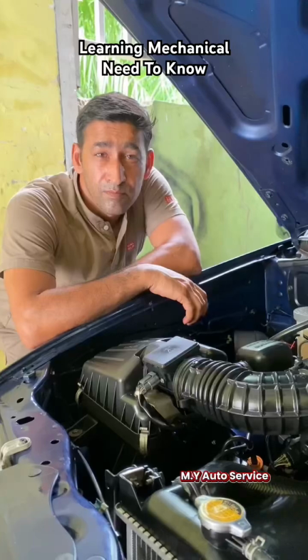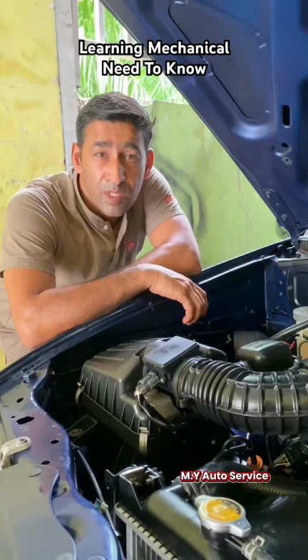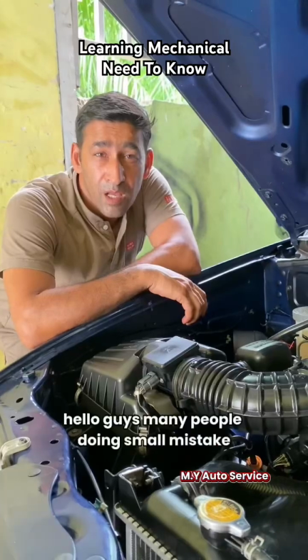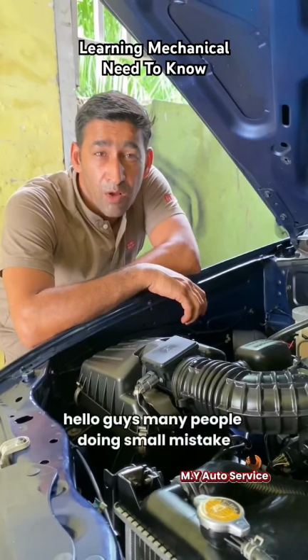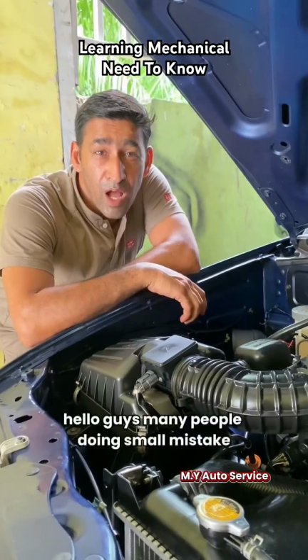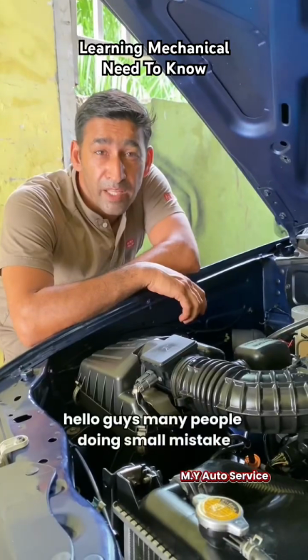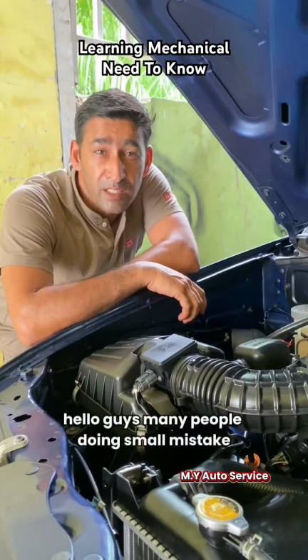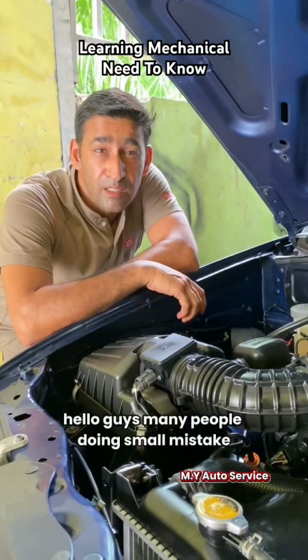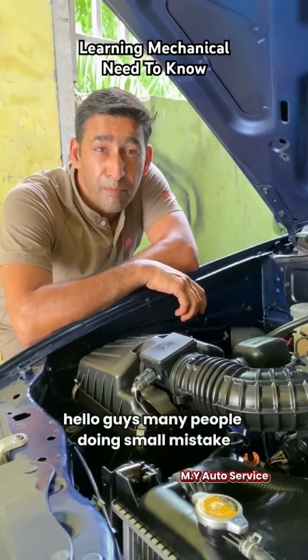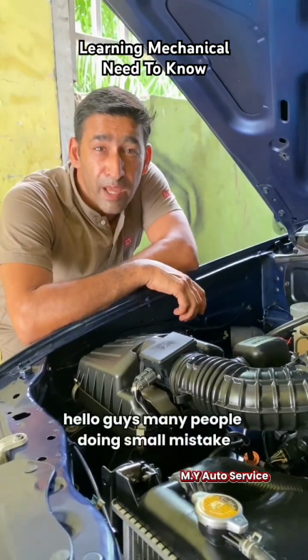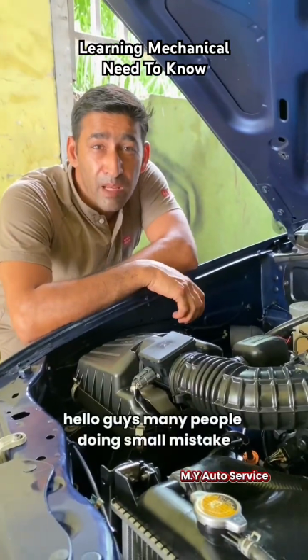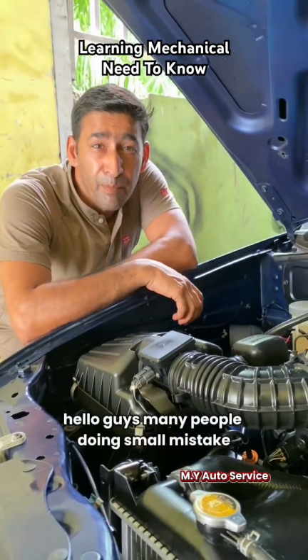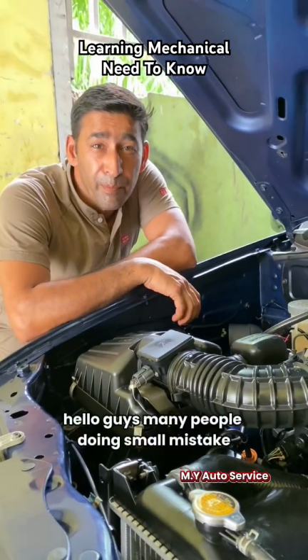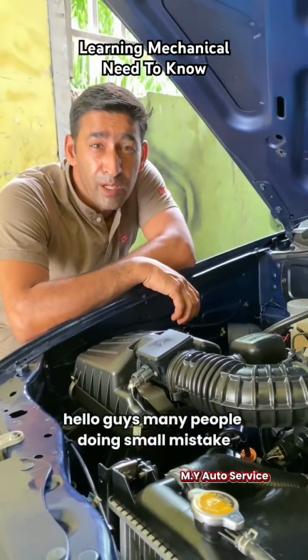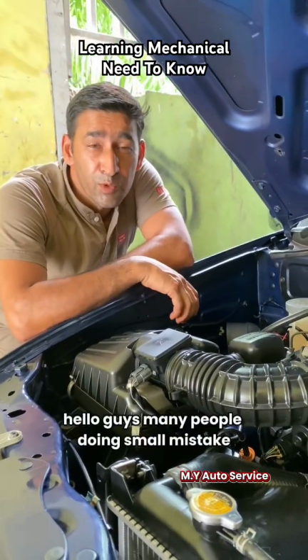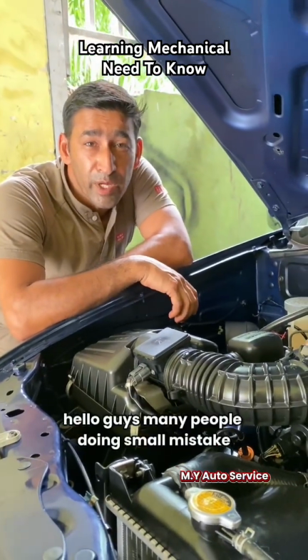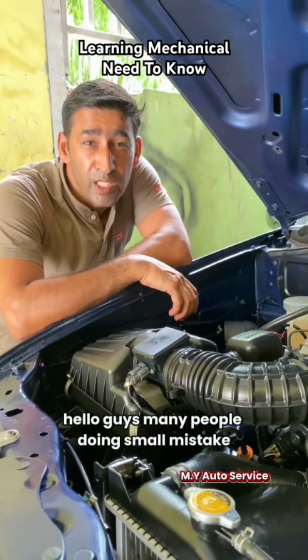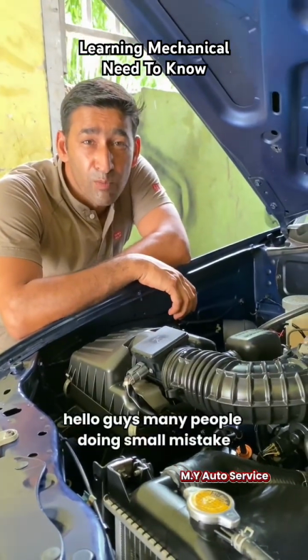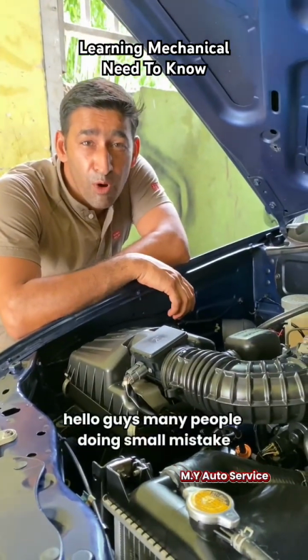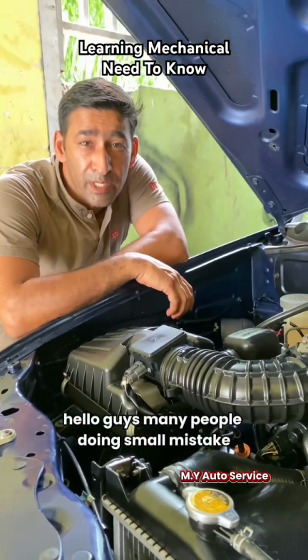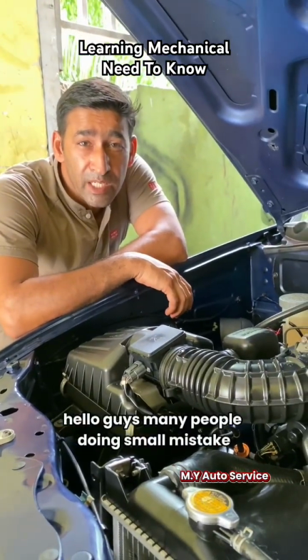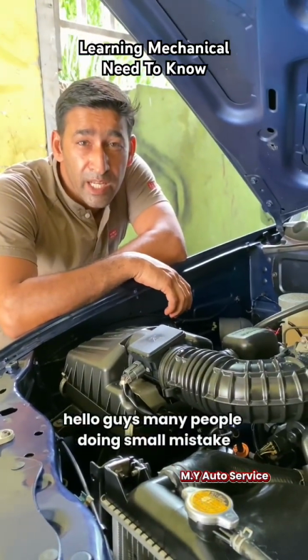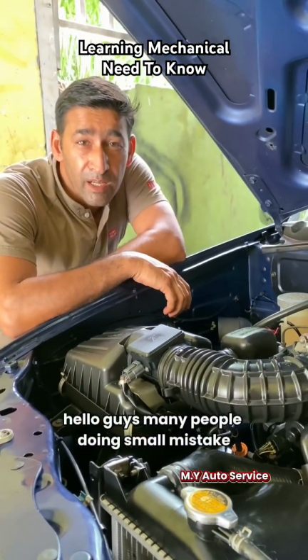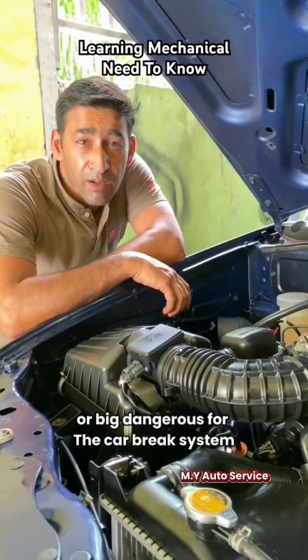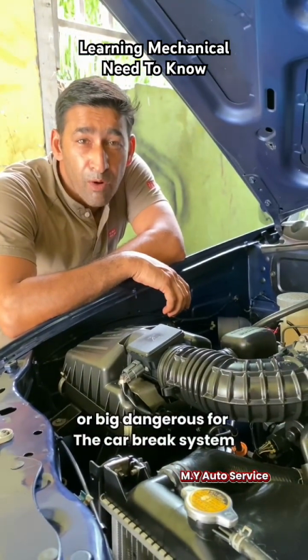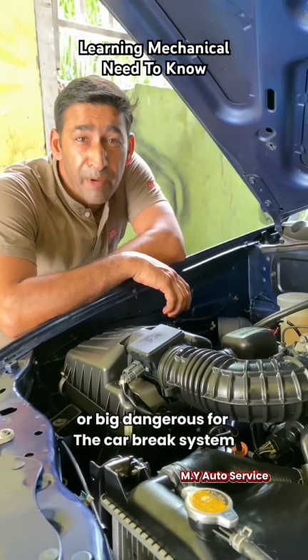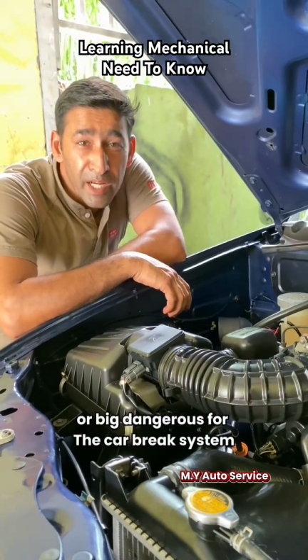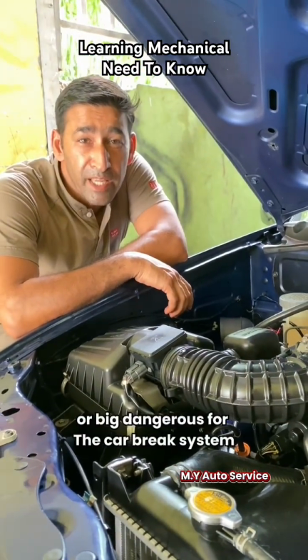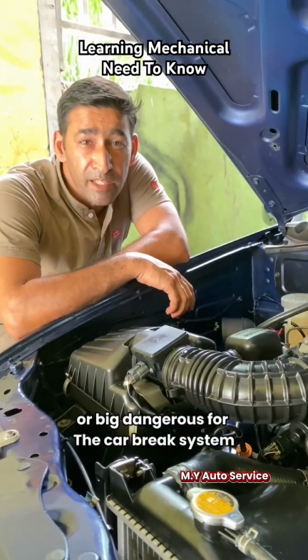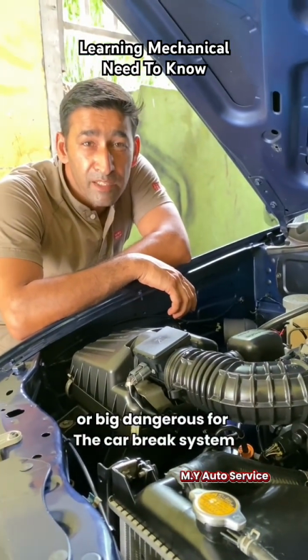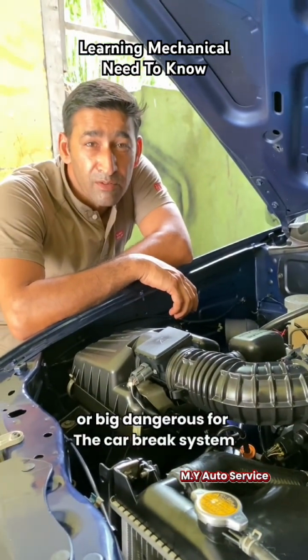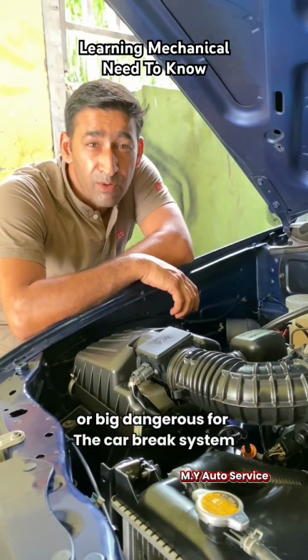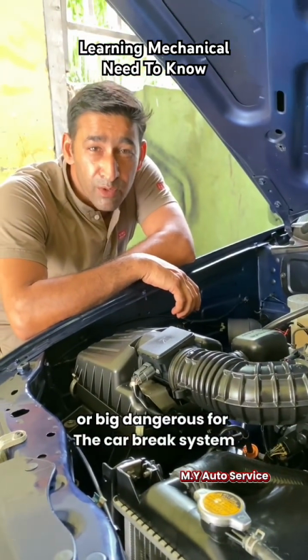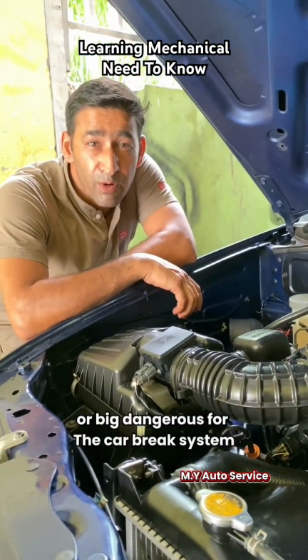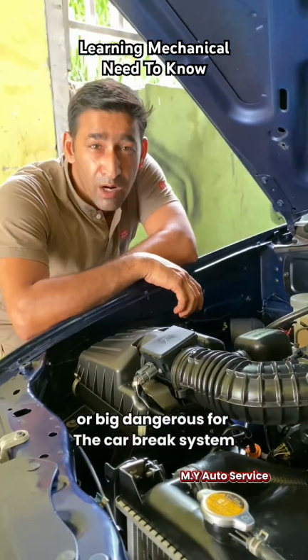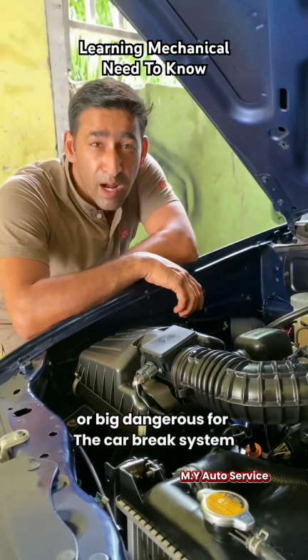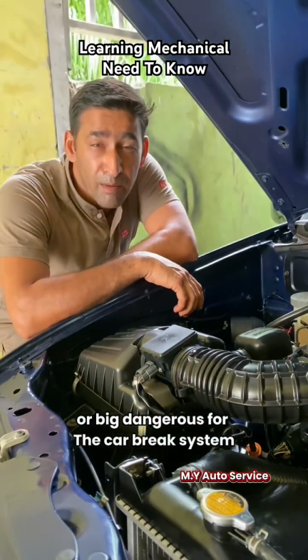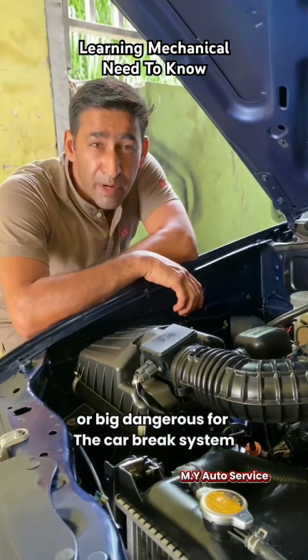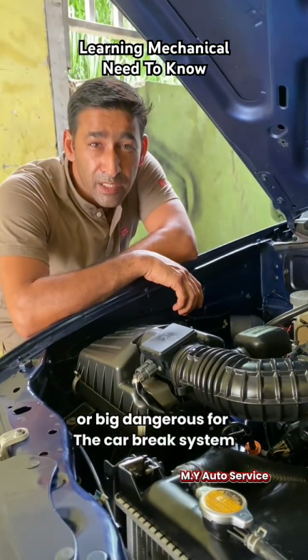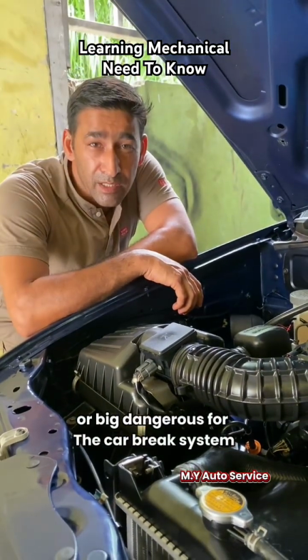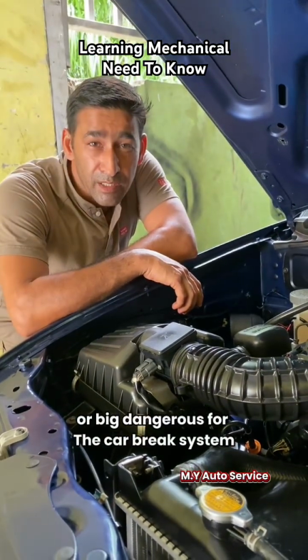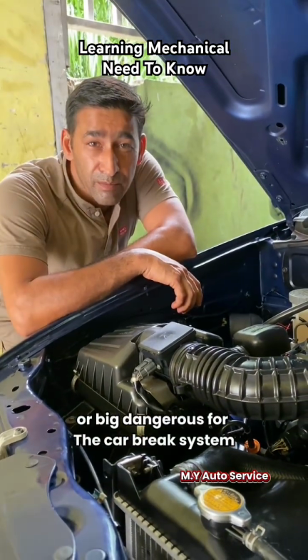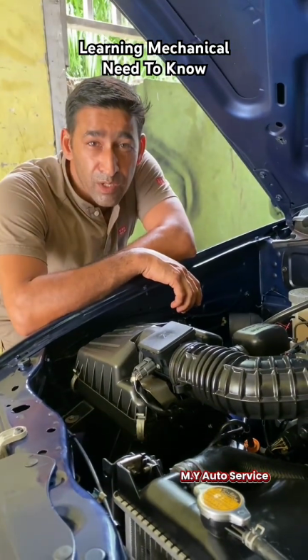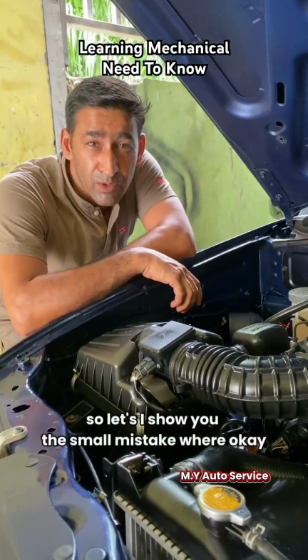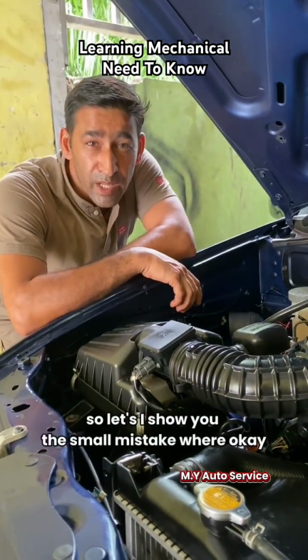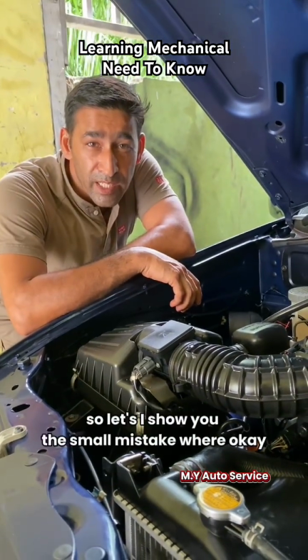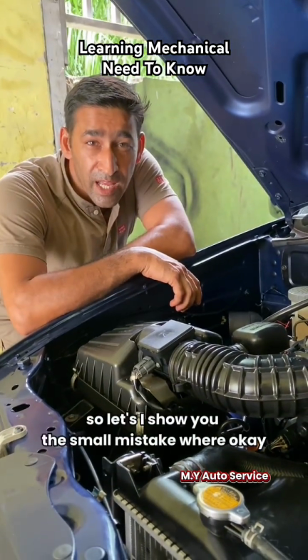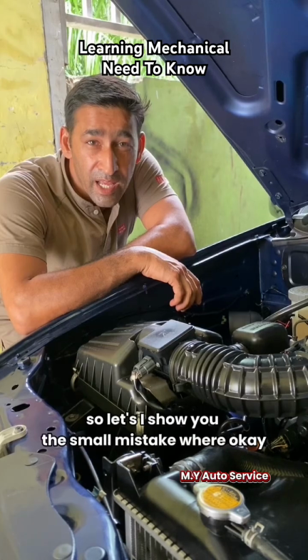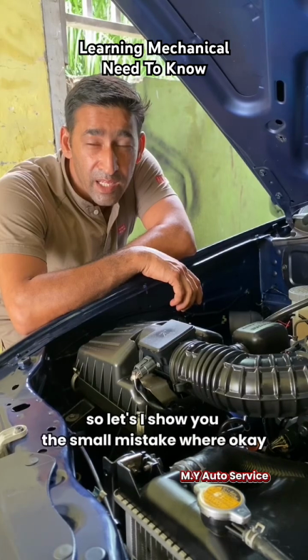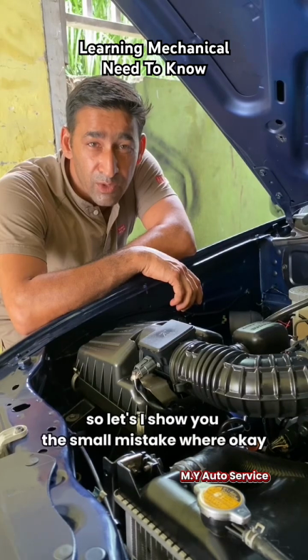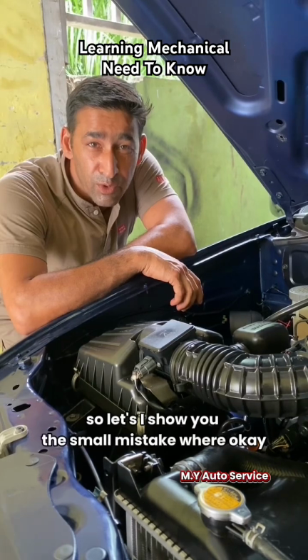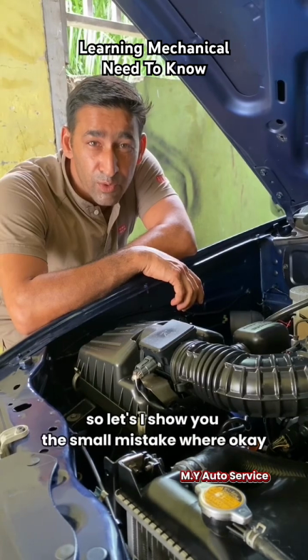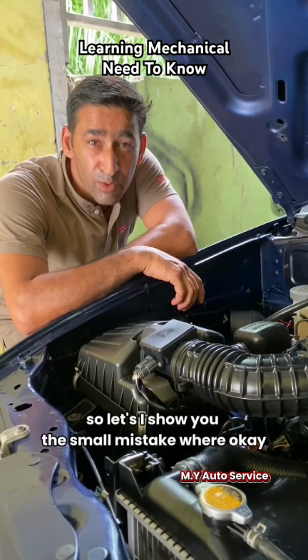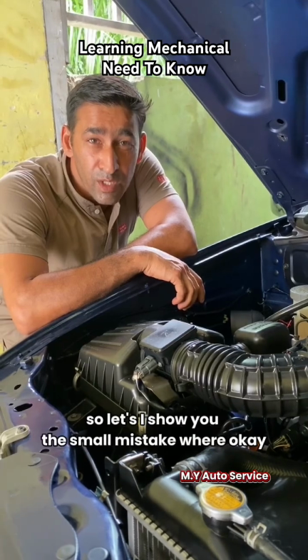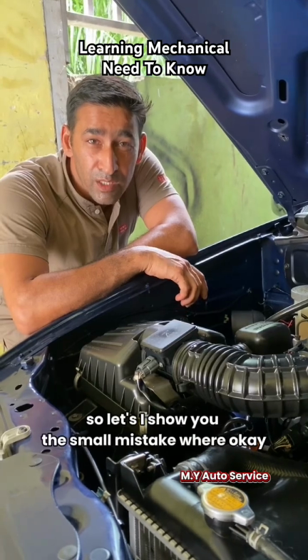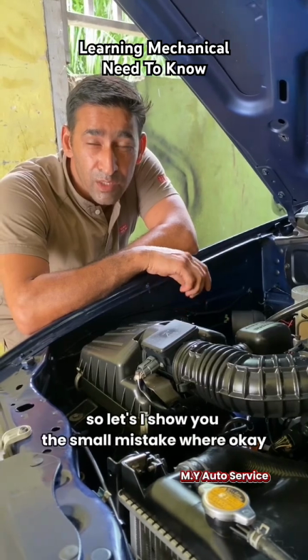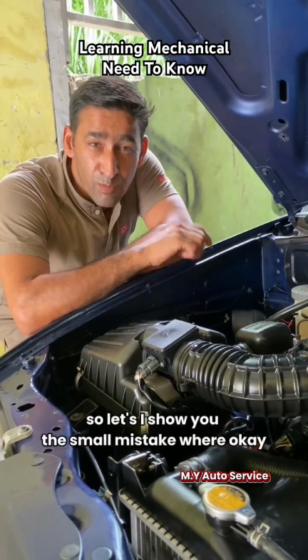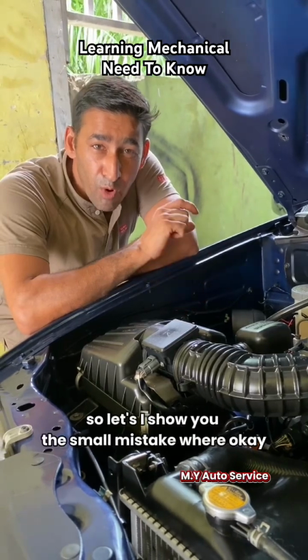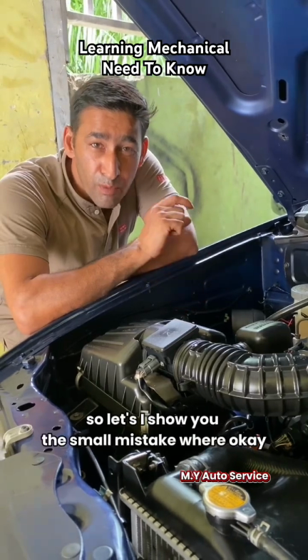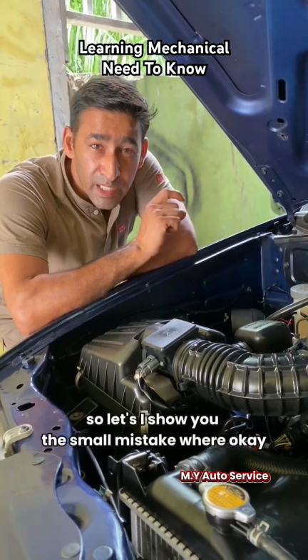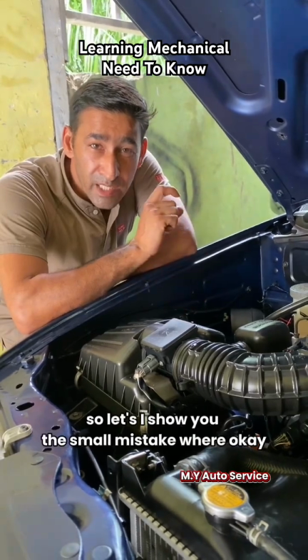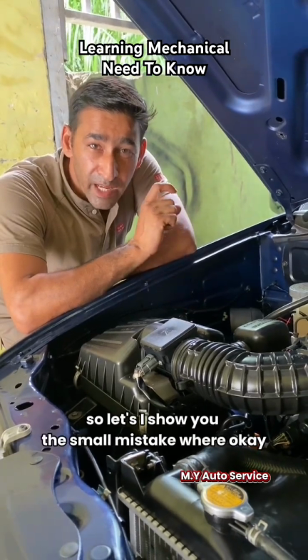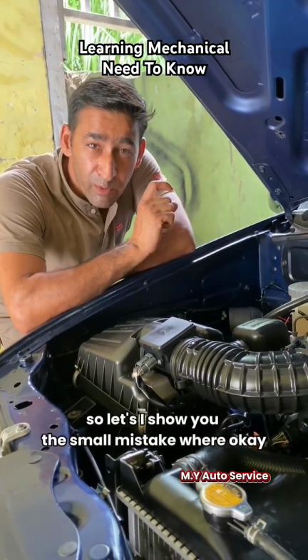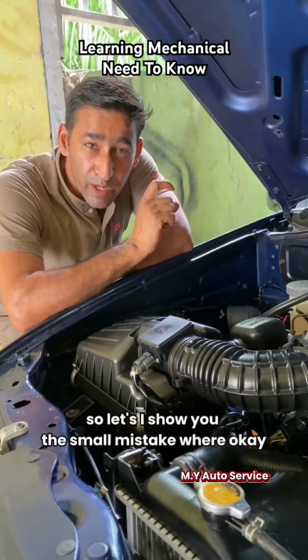Hello guys! Many people are doing small mistakes or big dangers for your car brake systems. So let me show you the small mistakes here.